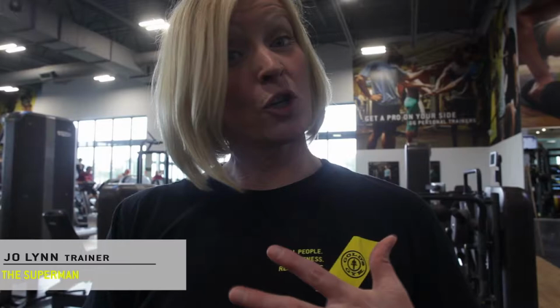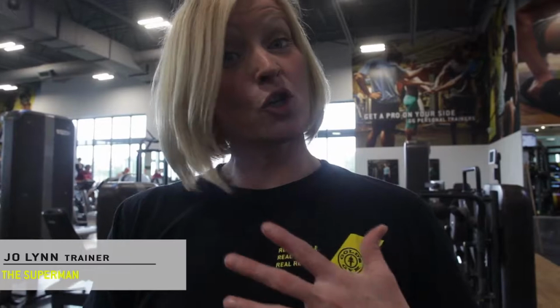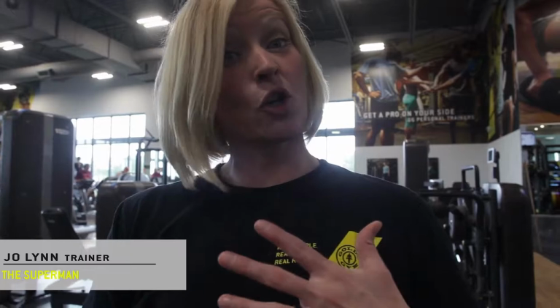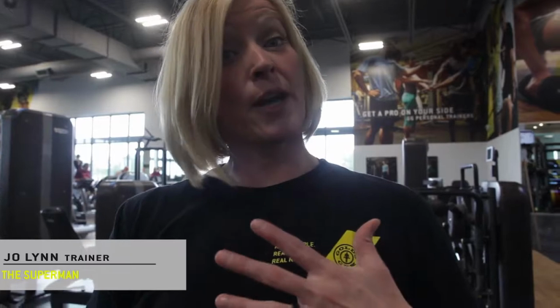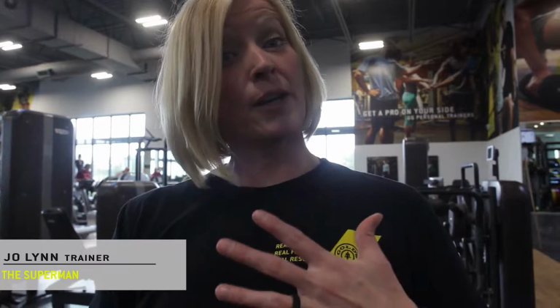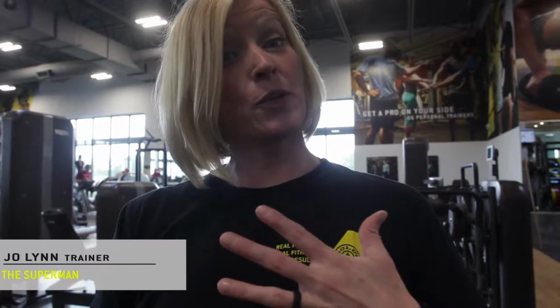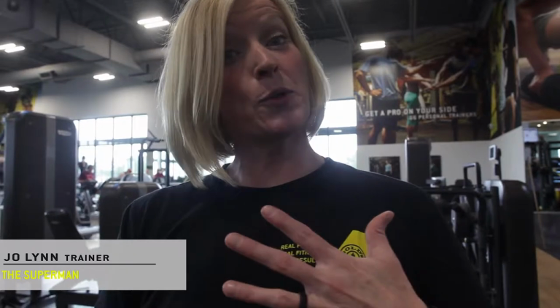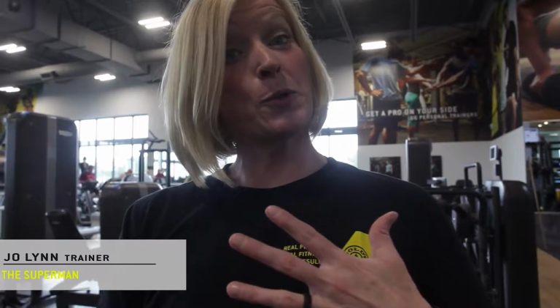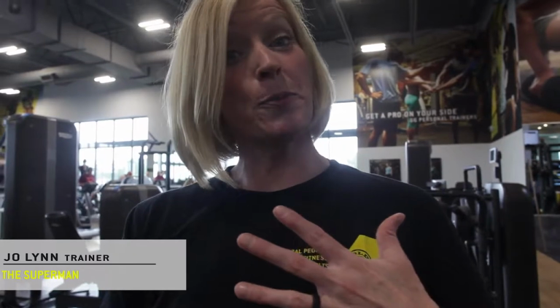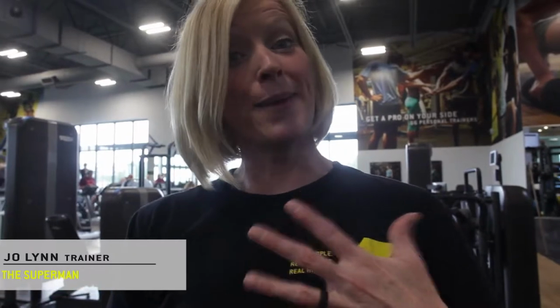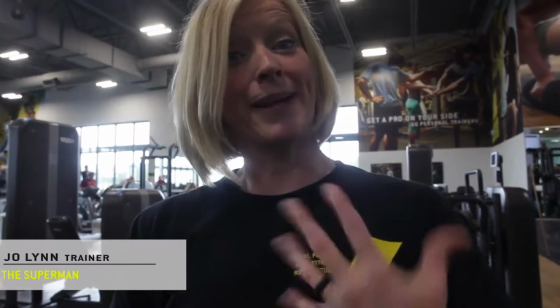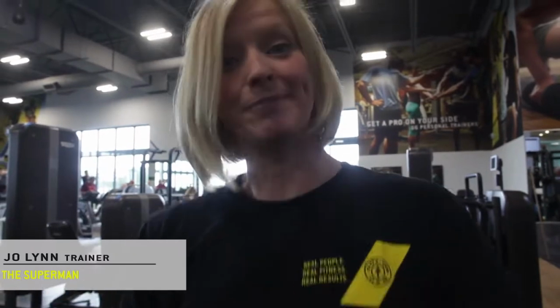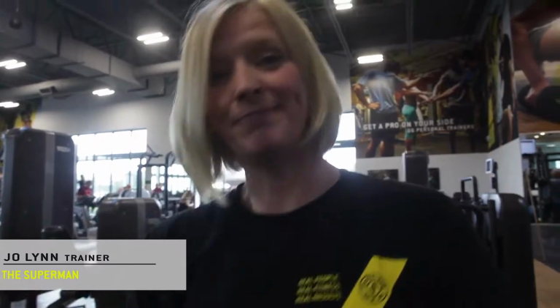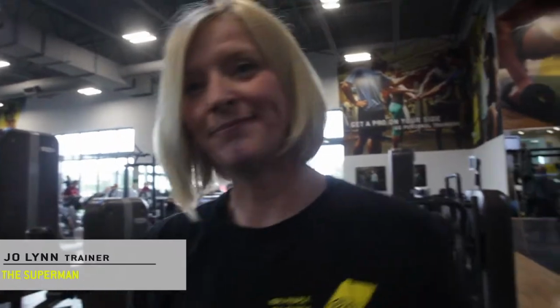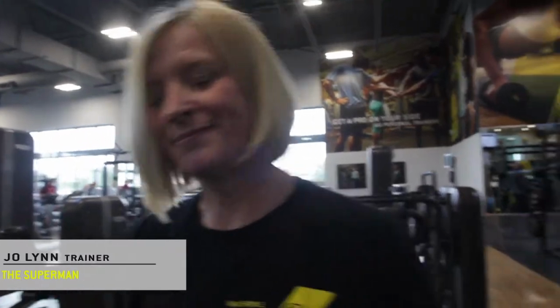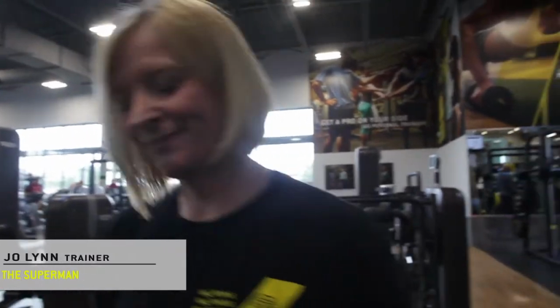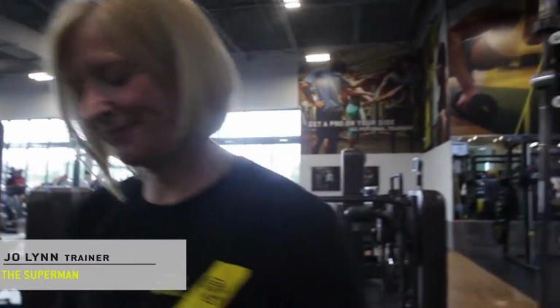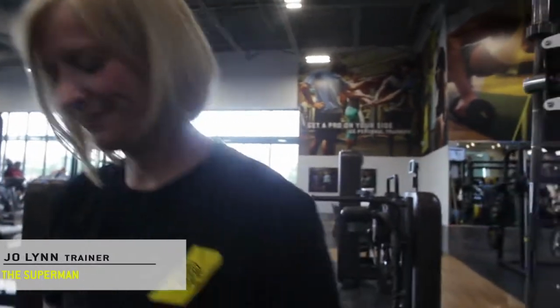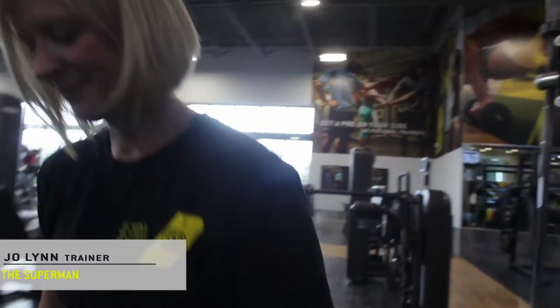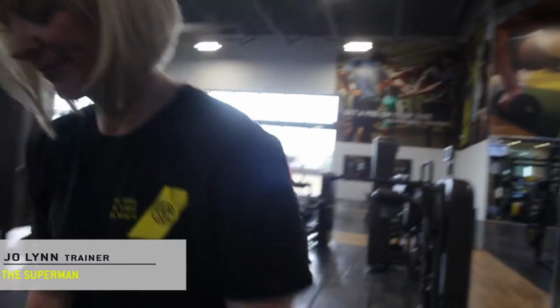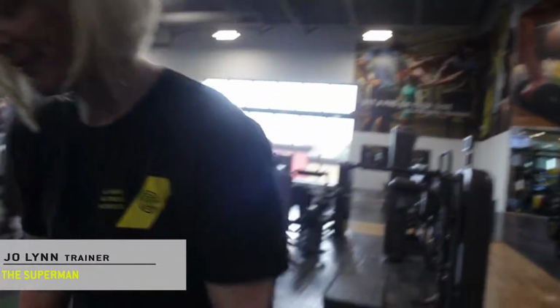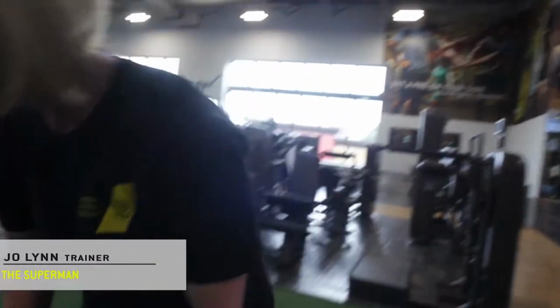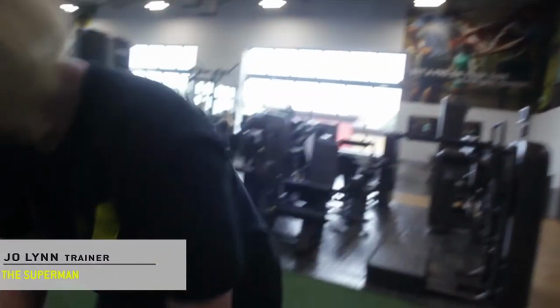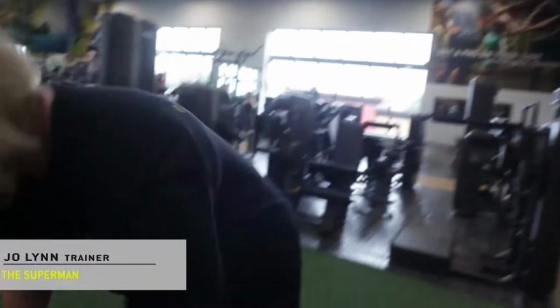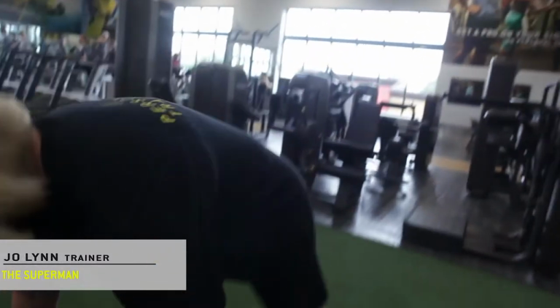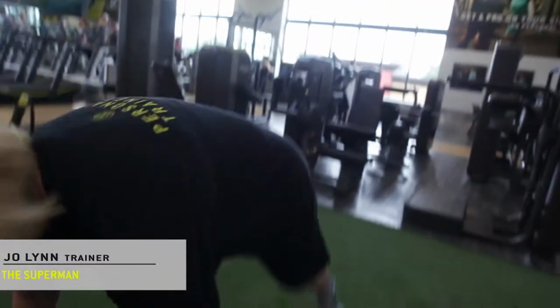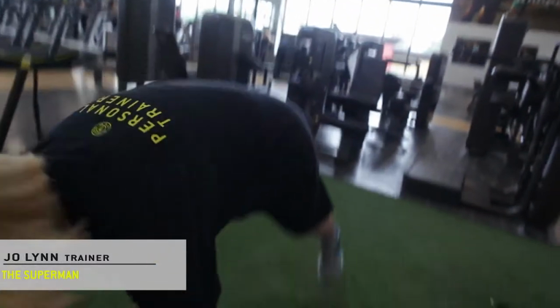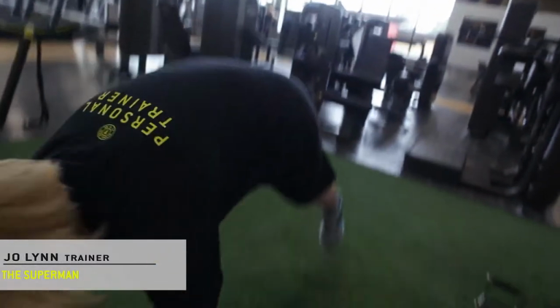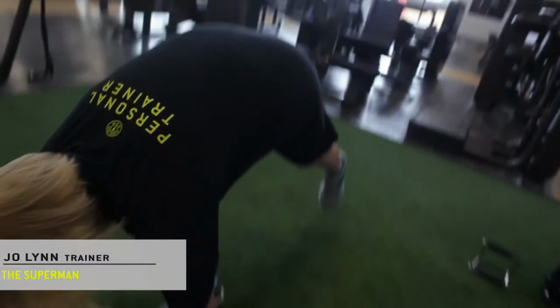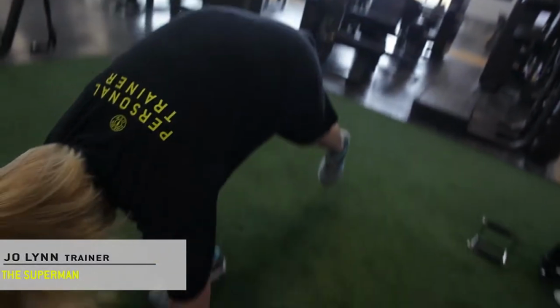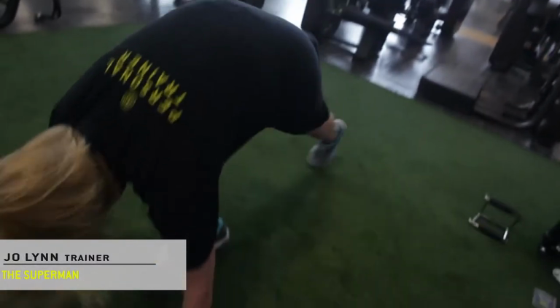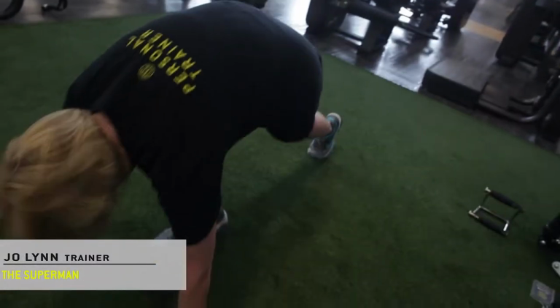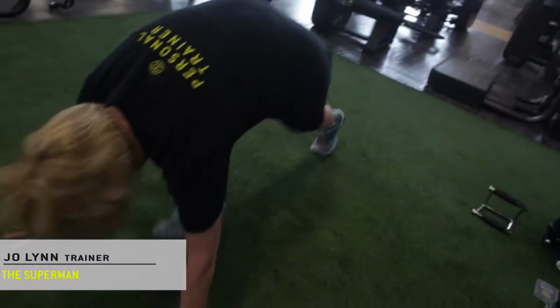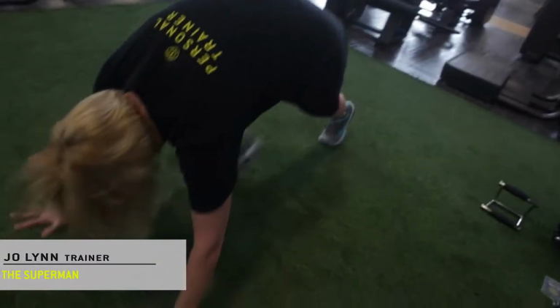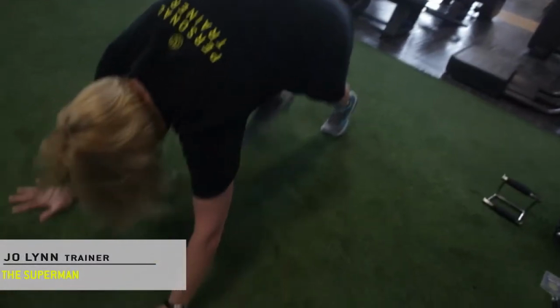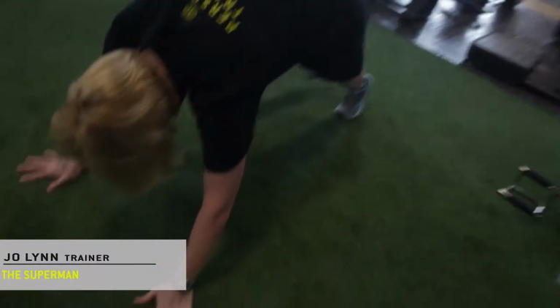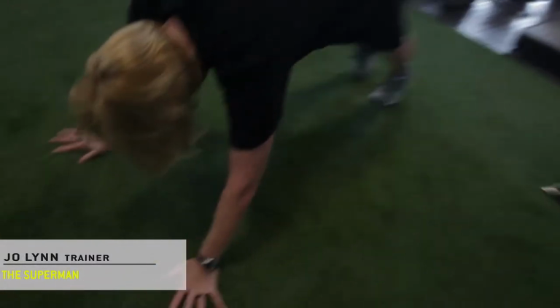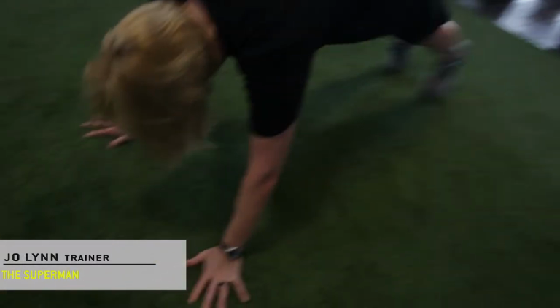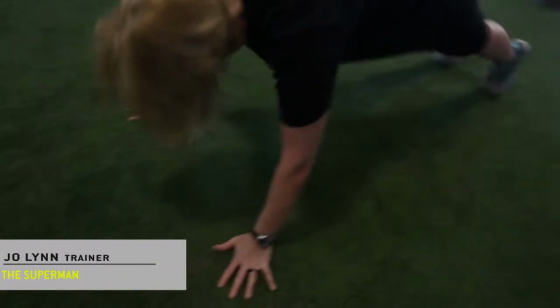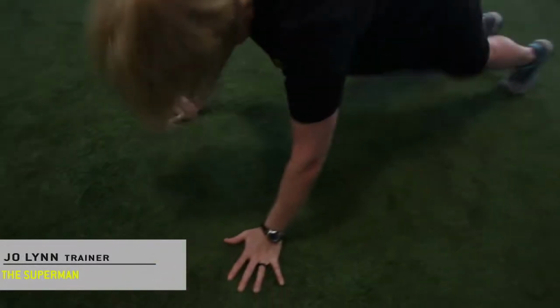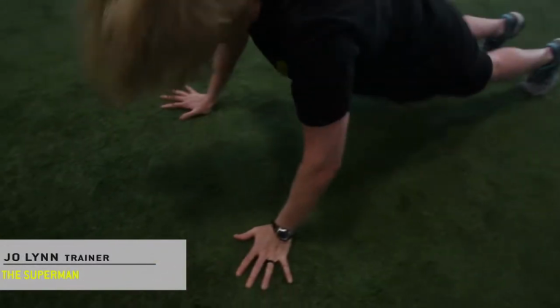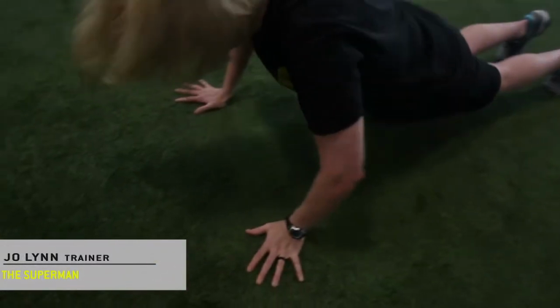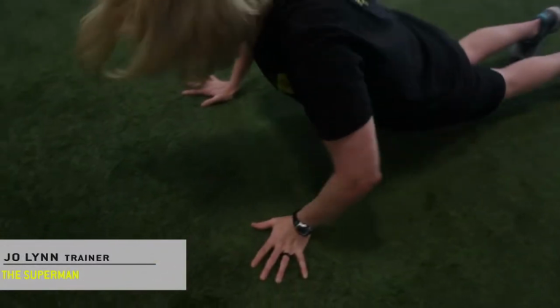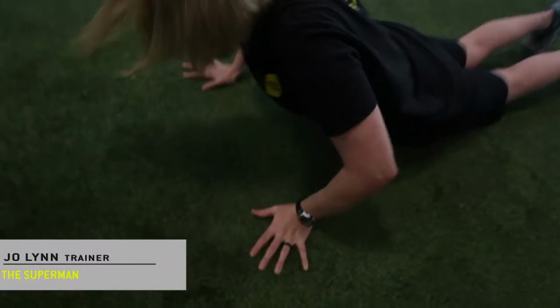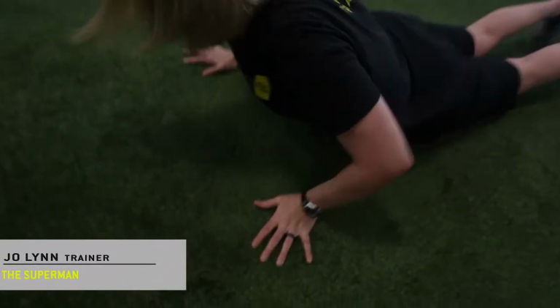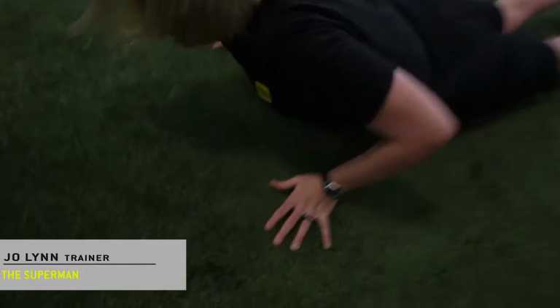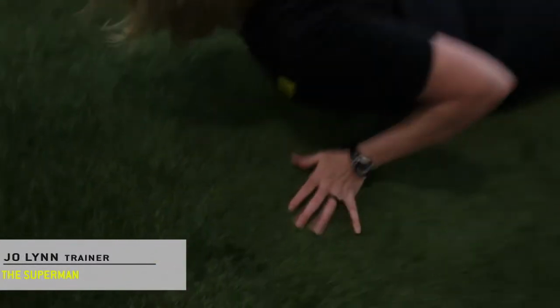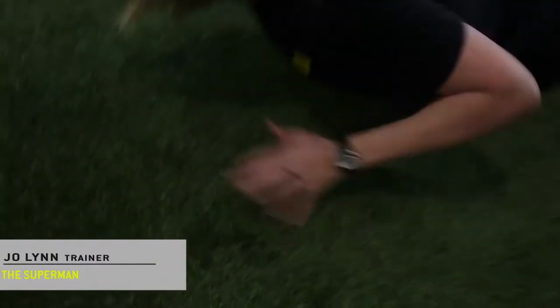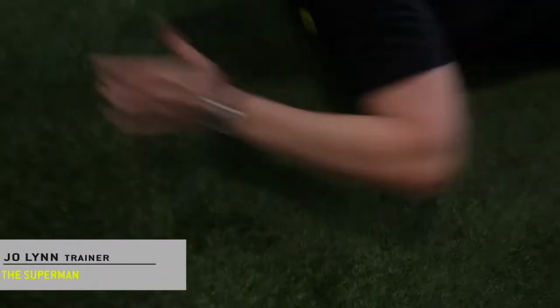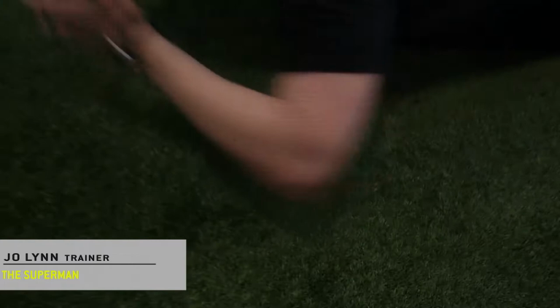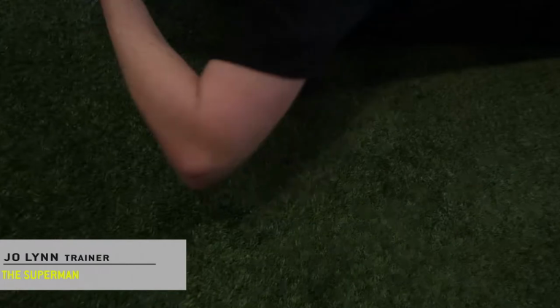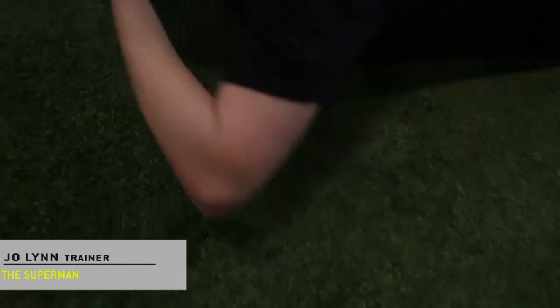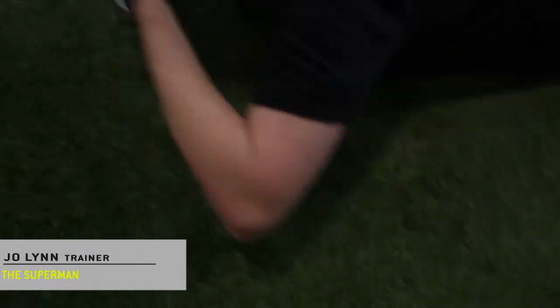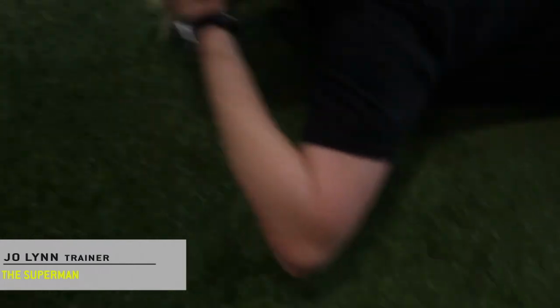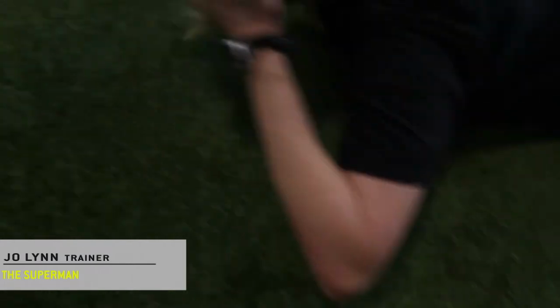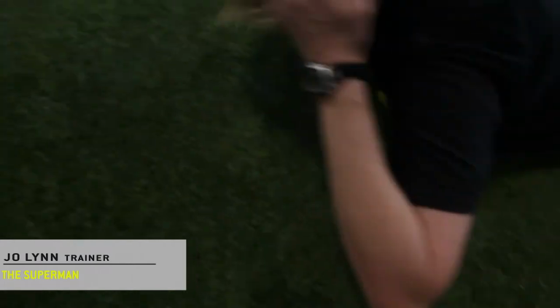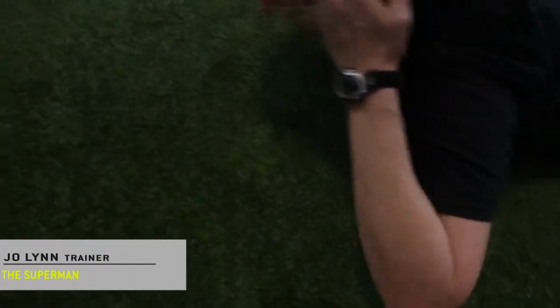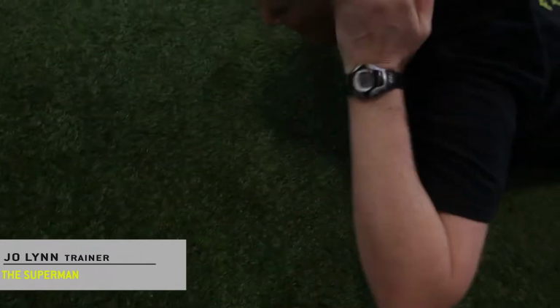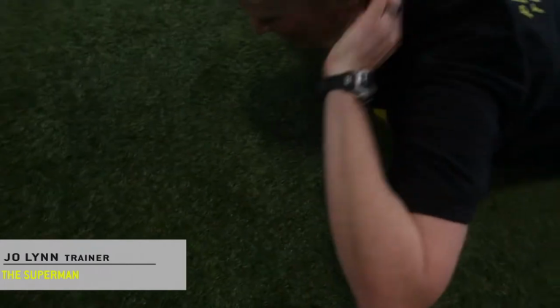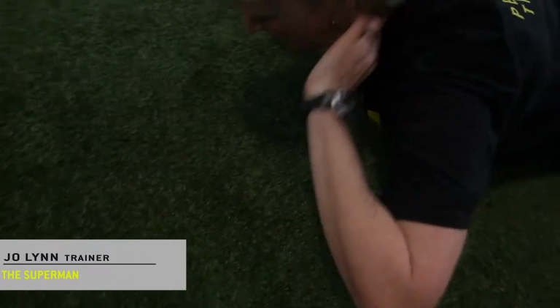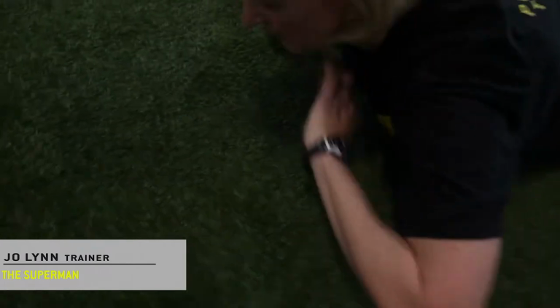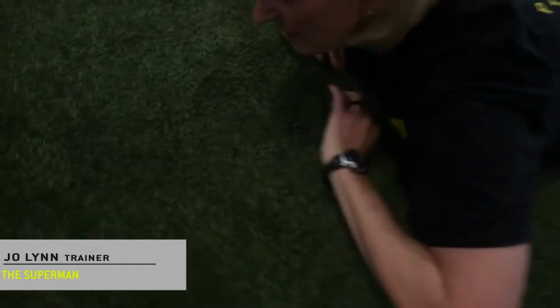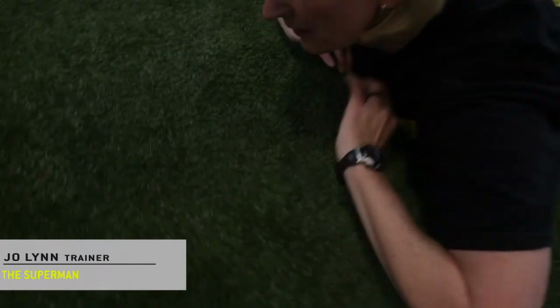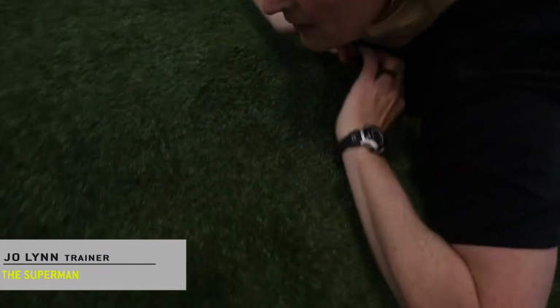I'm going to show you how to do a Superman. Let's explain.